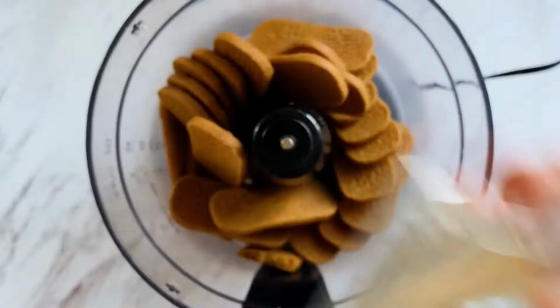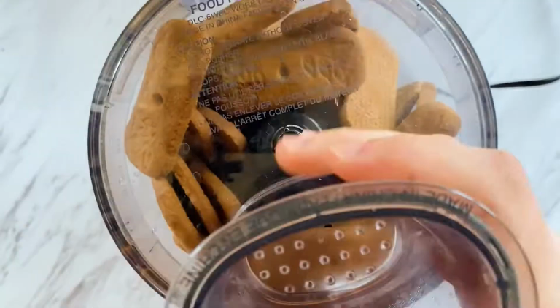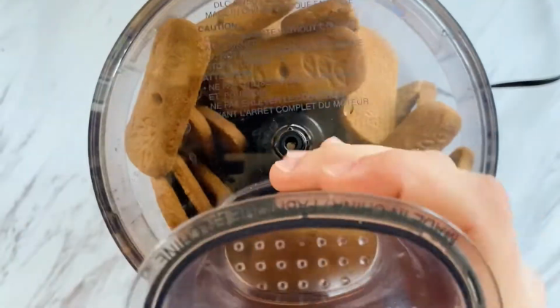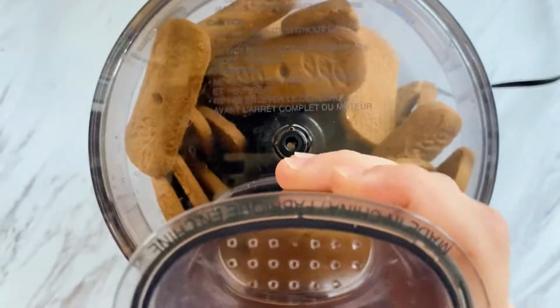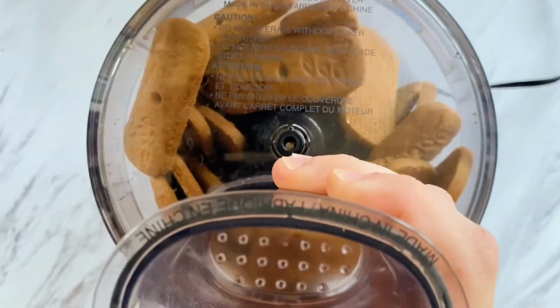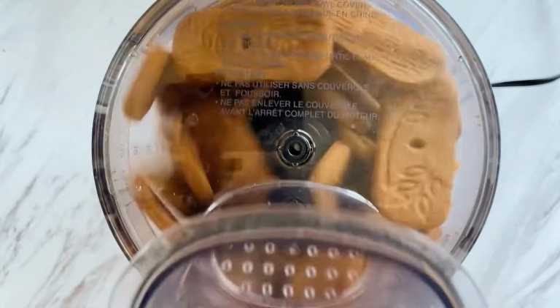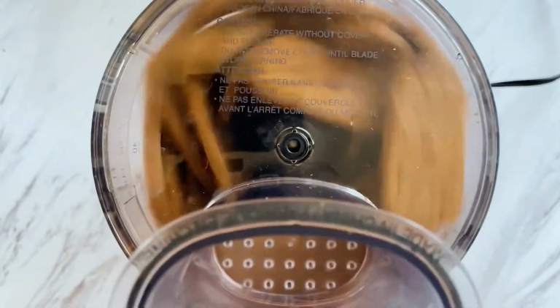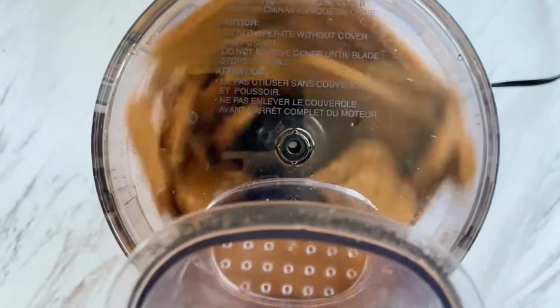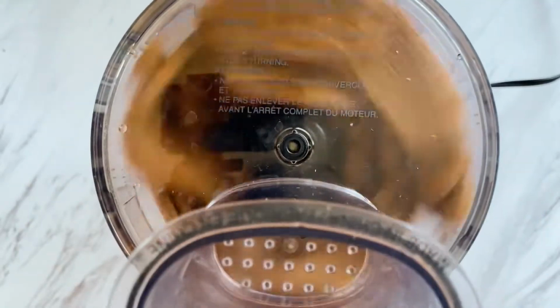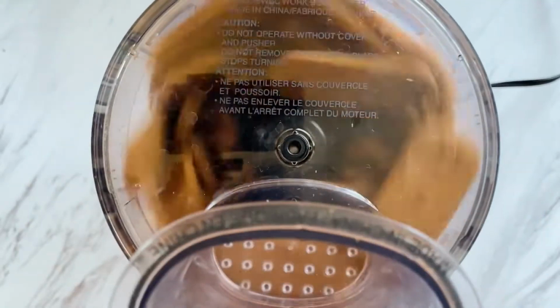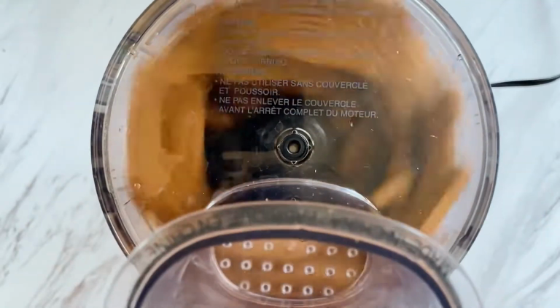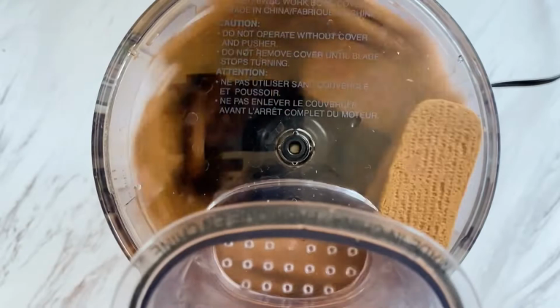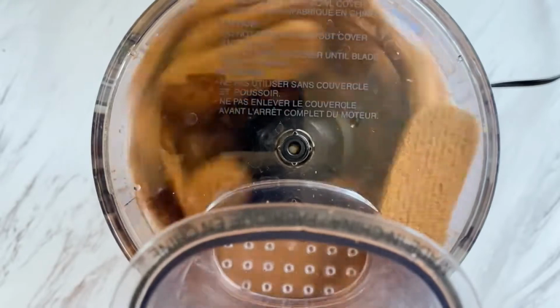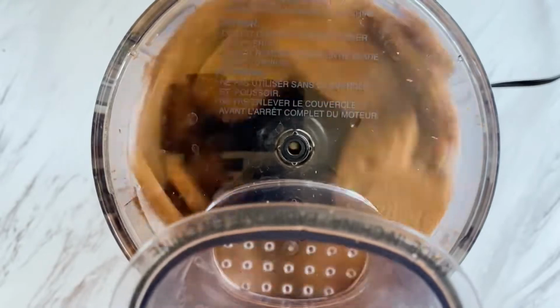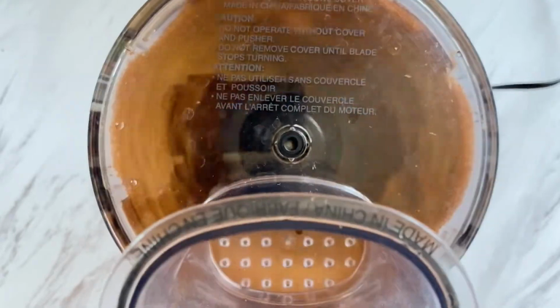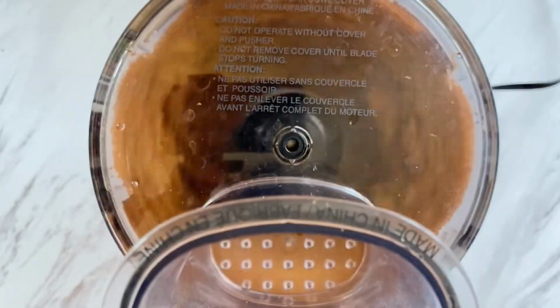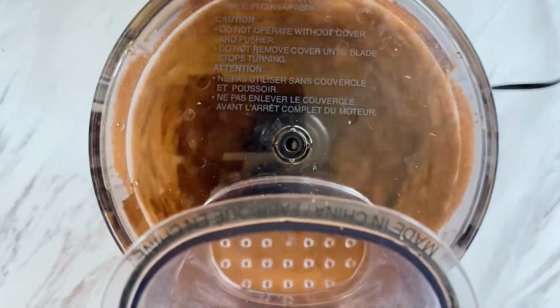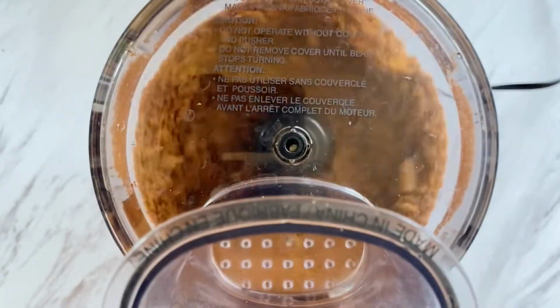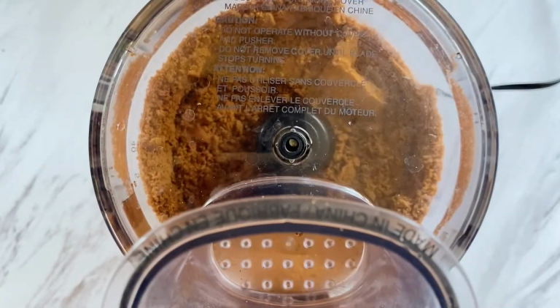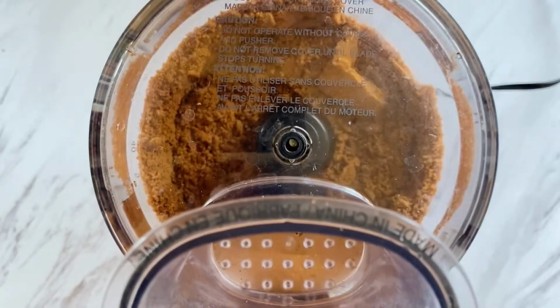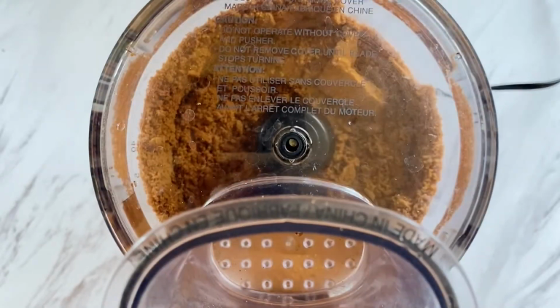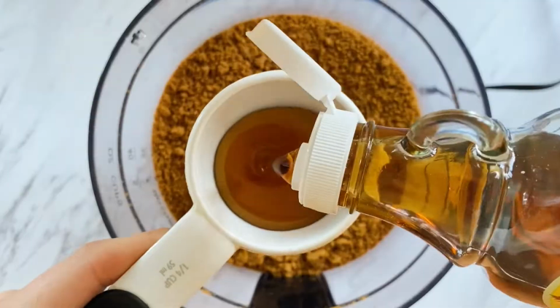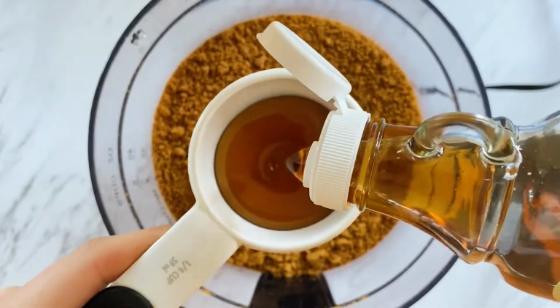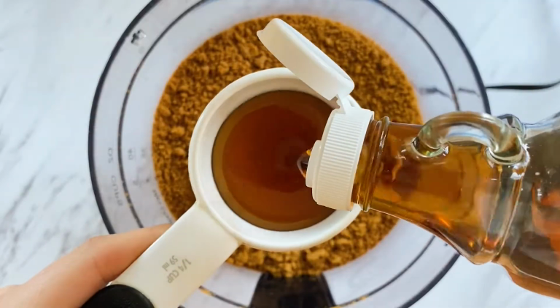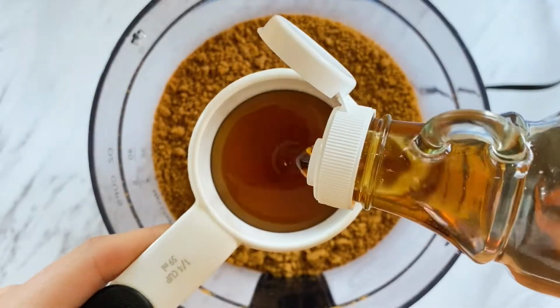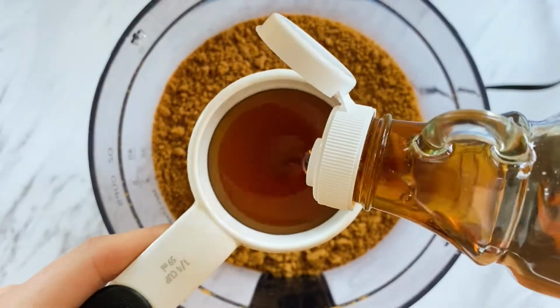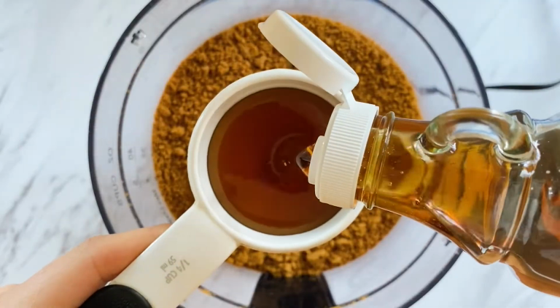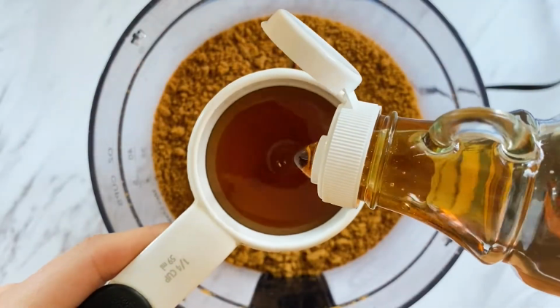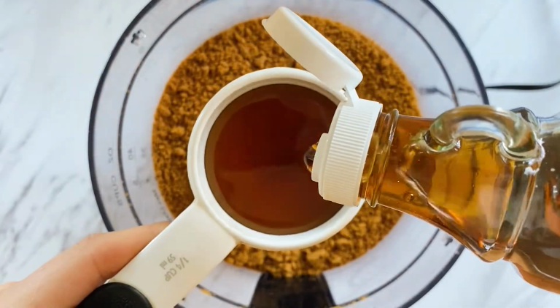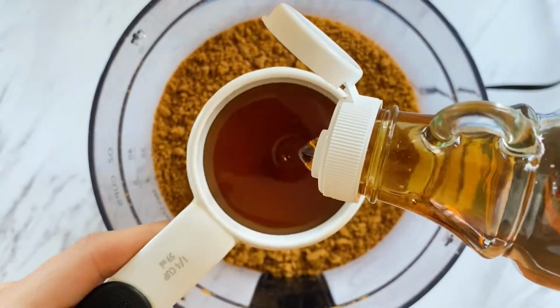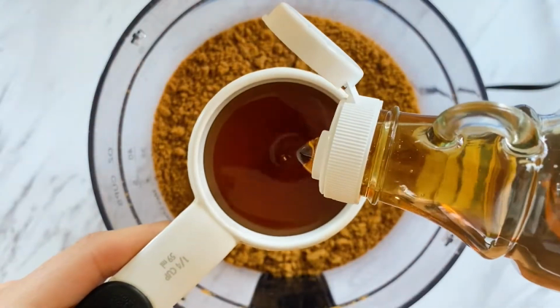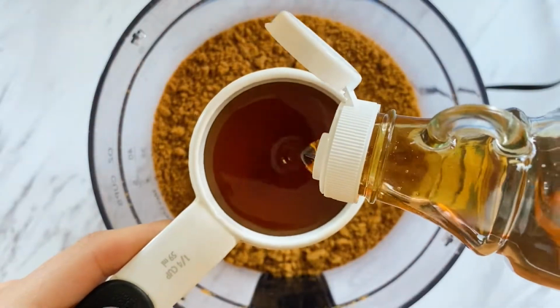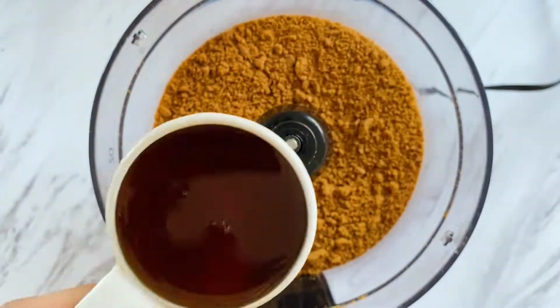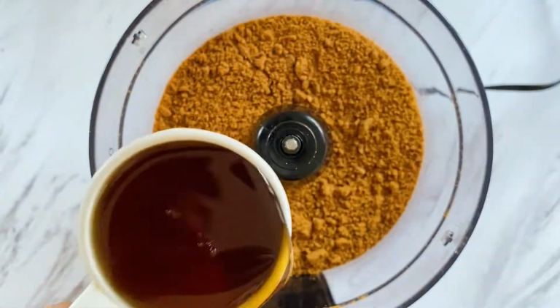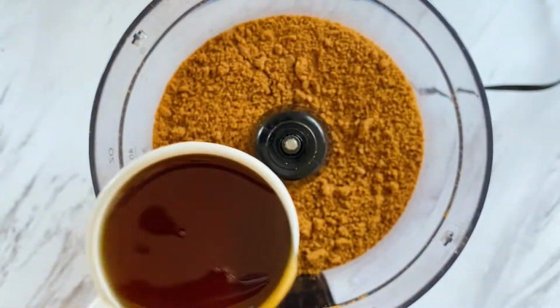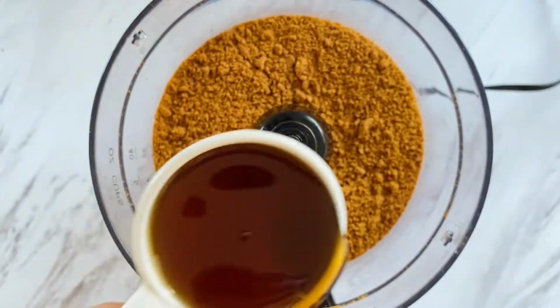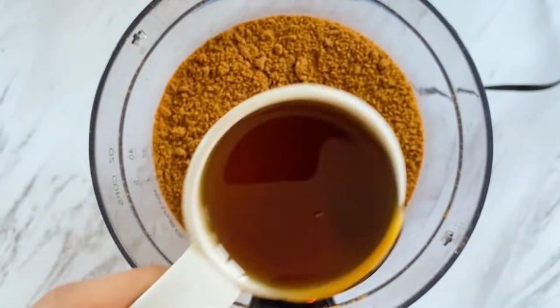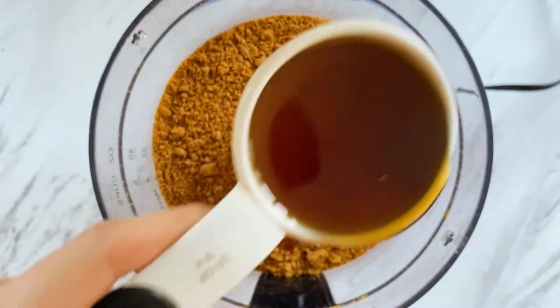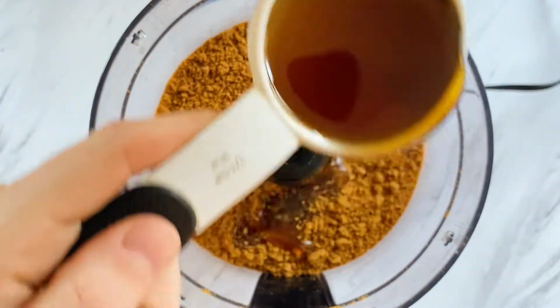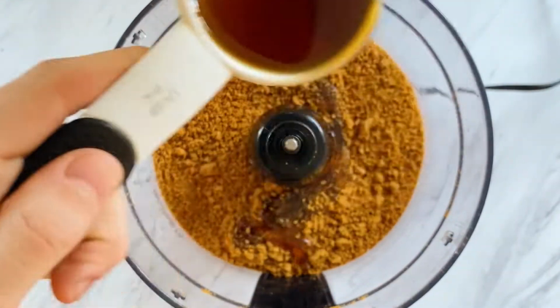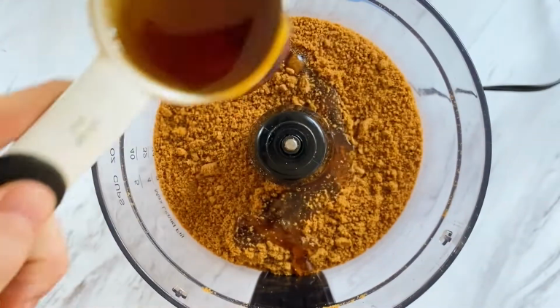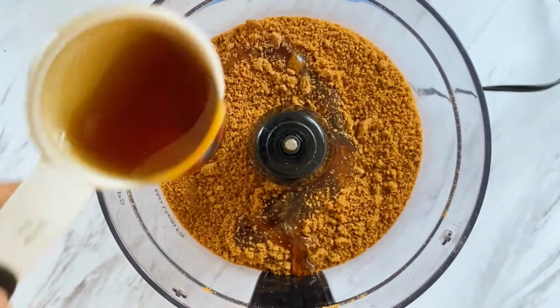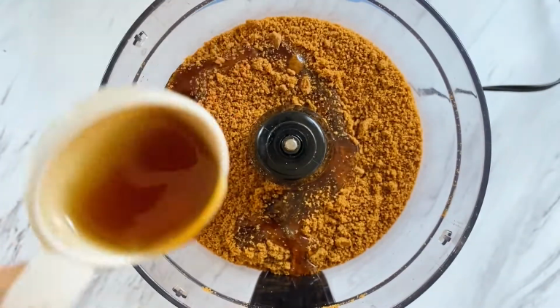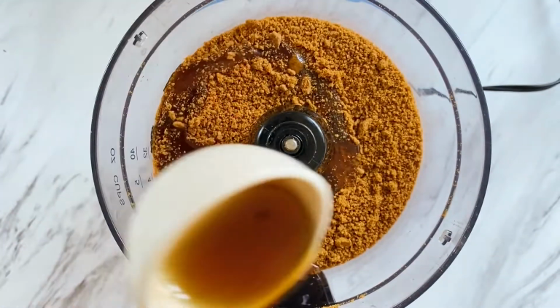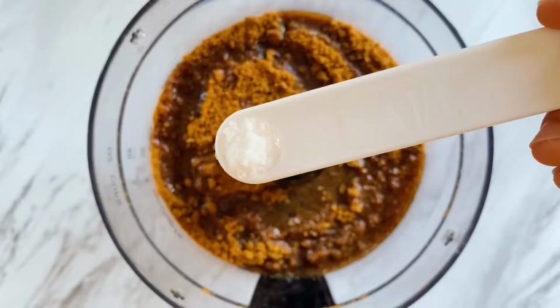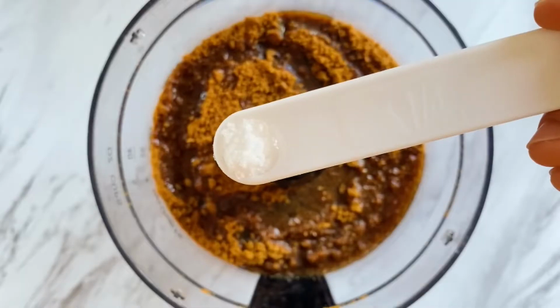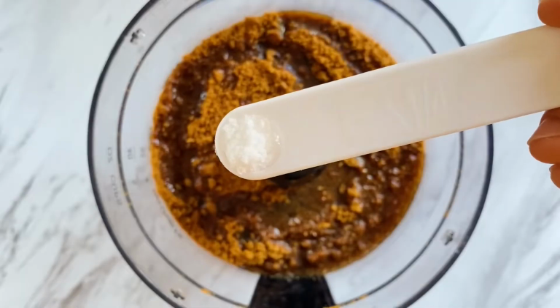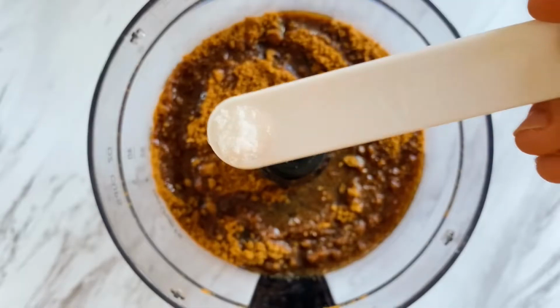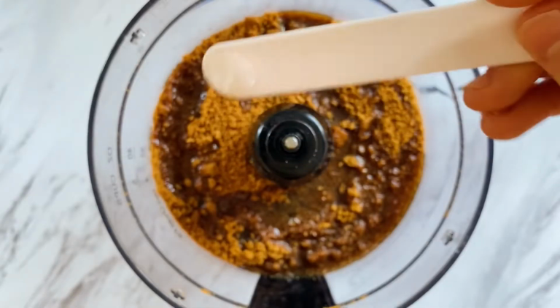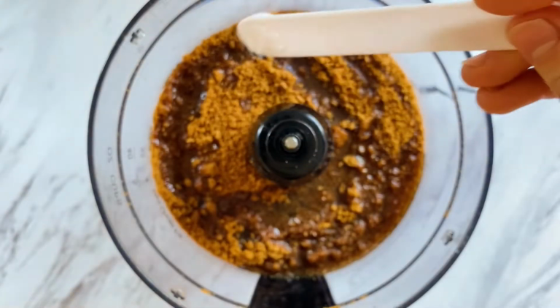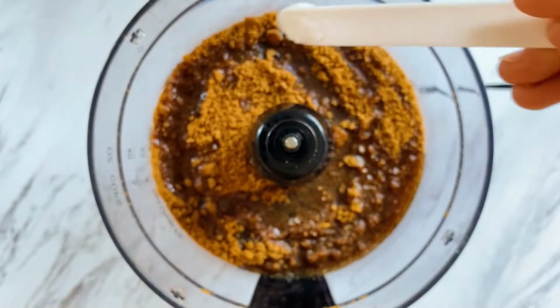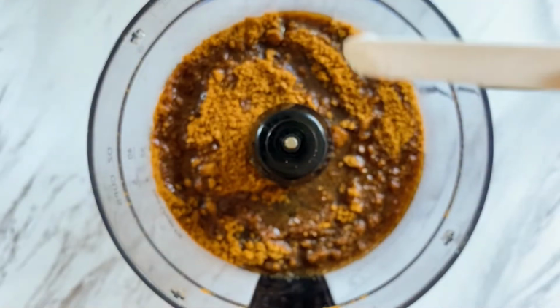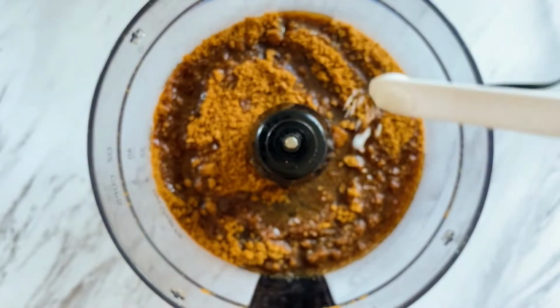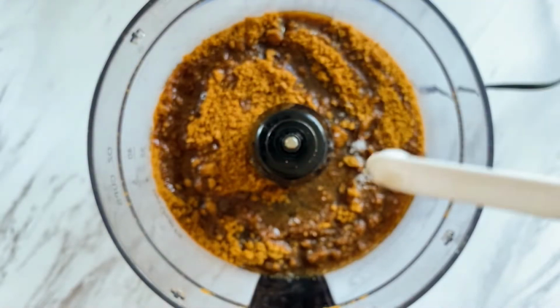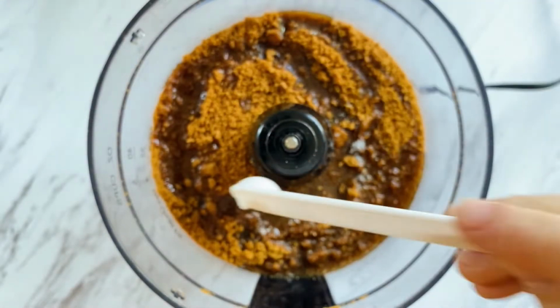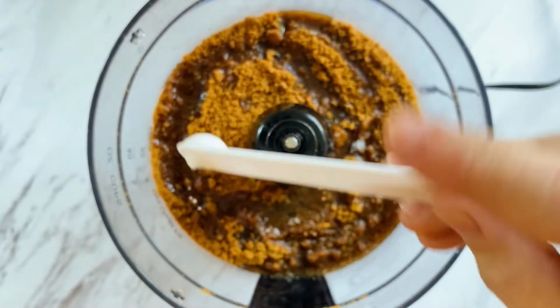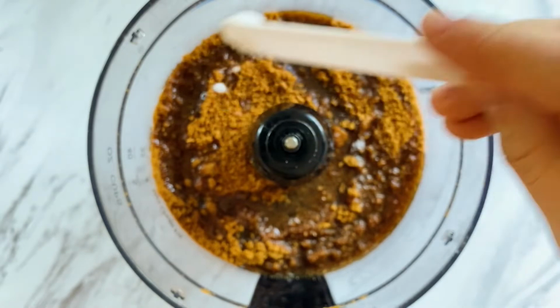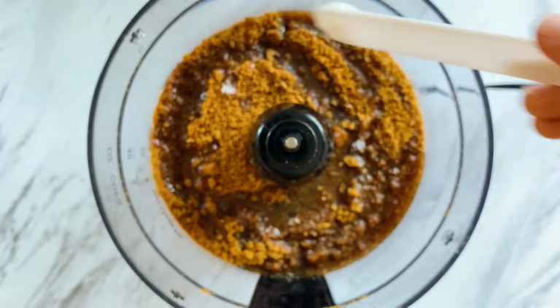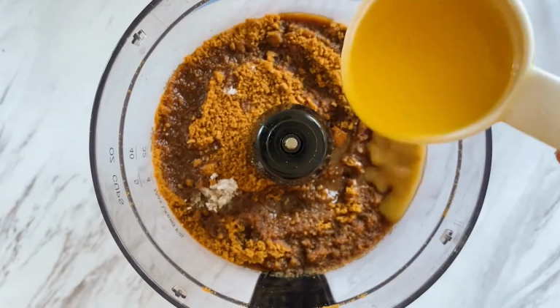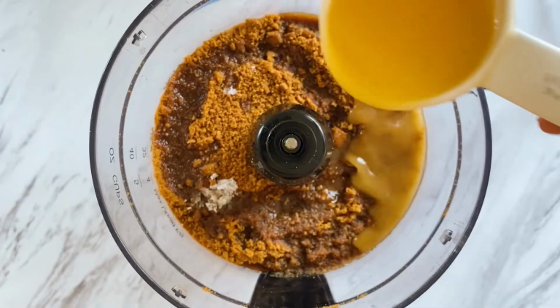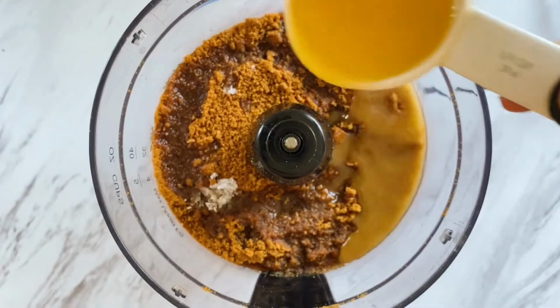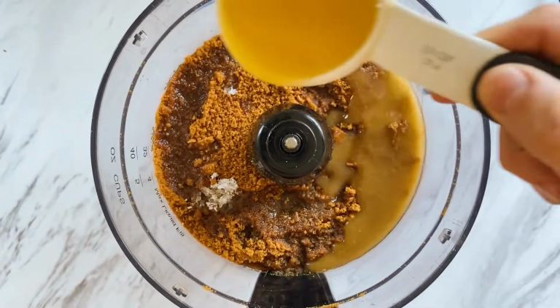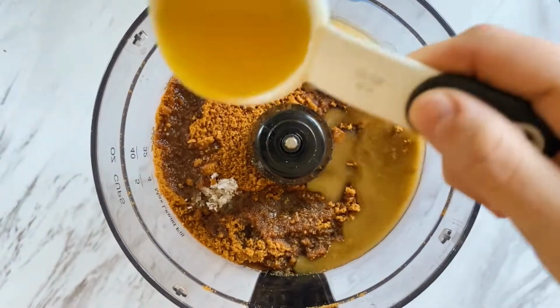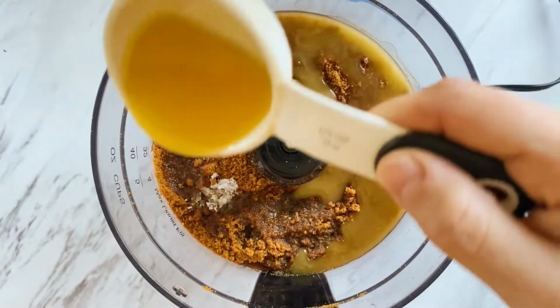Start off by adding two boxes of speculoos cookies to your food processor, then add some maple syrup, salt, and melted butter.